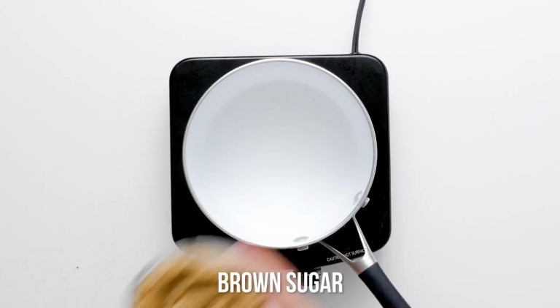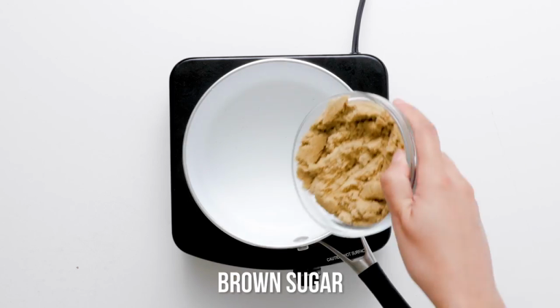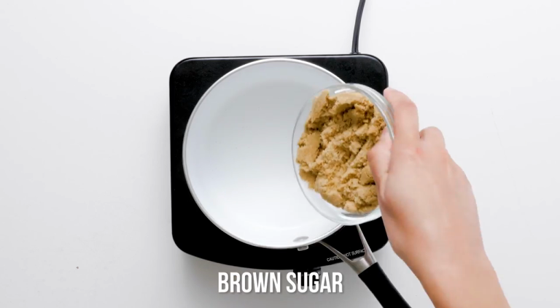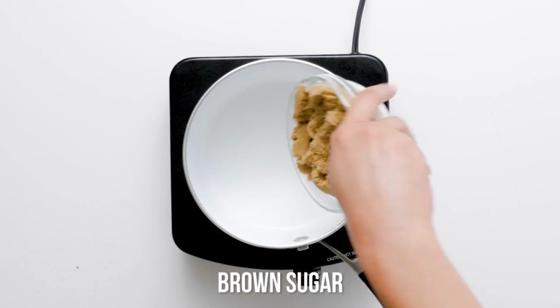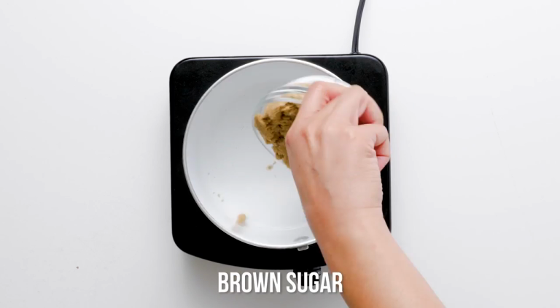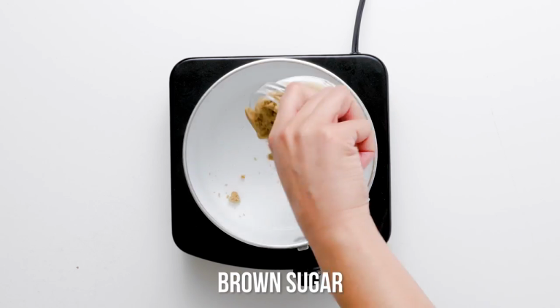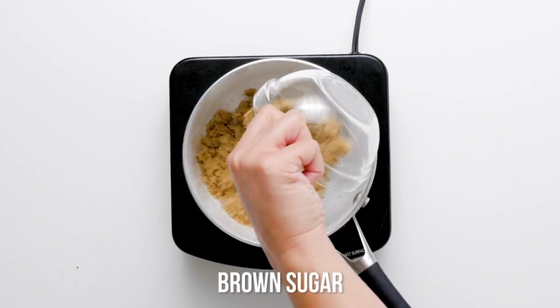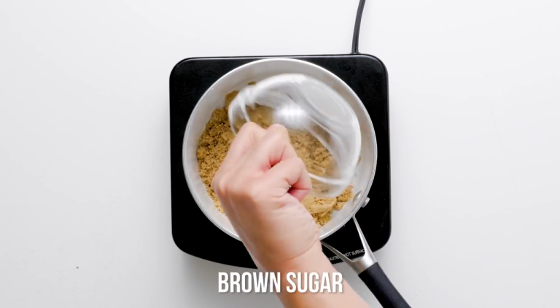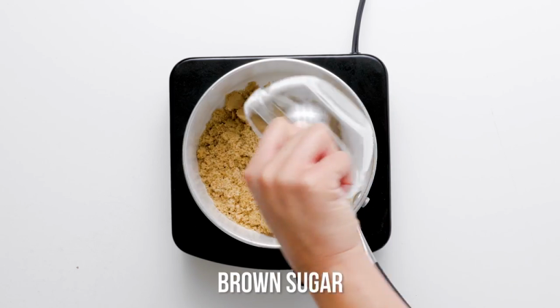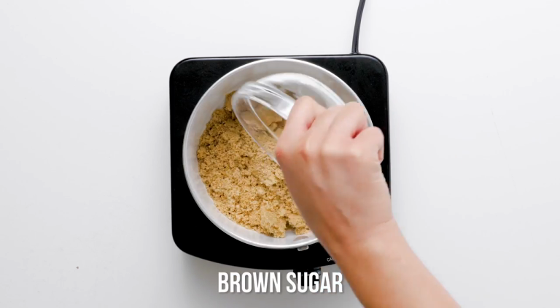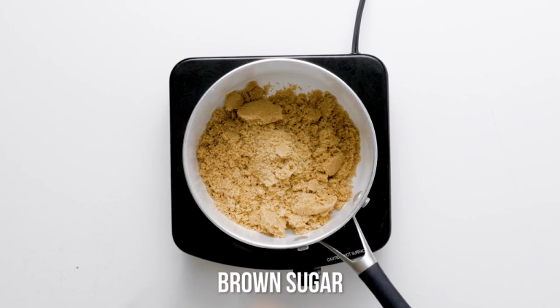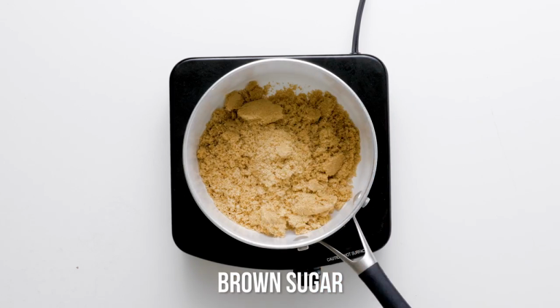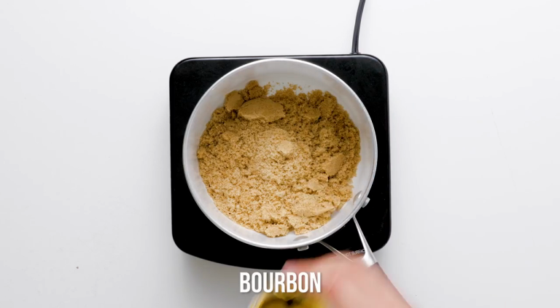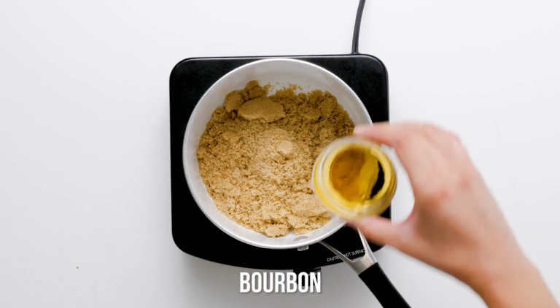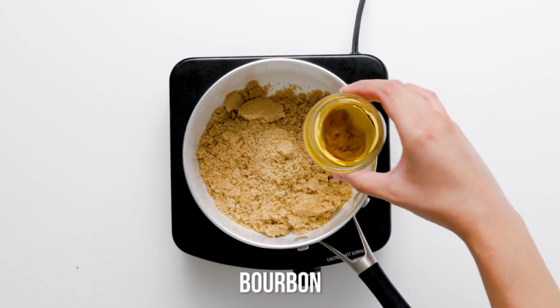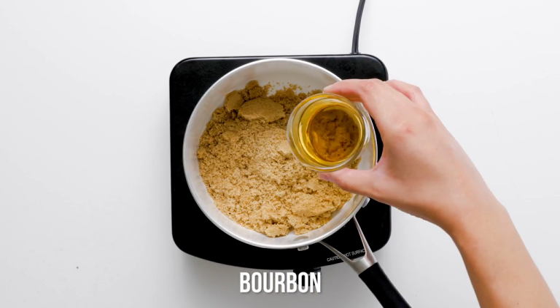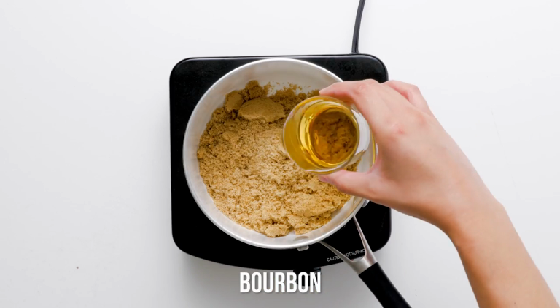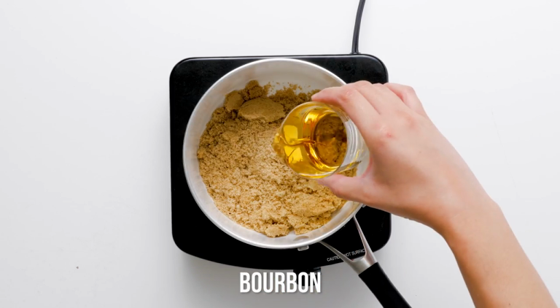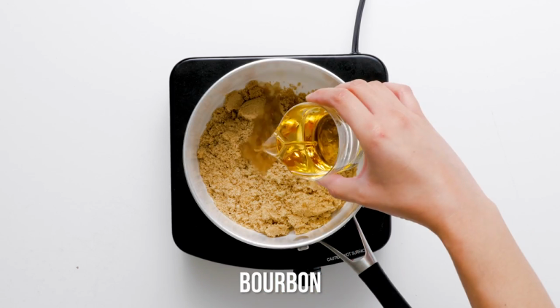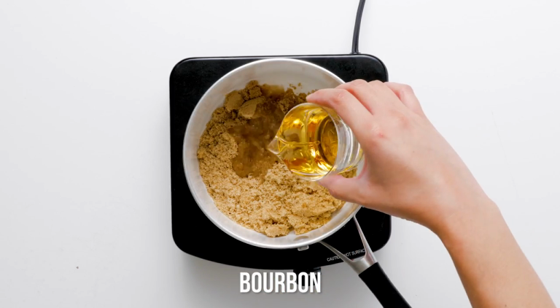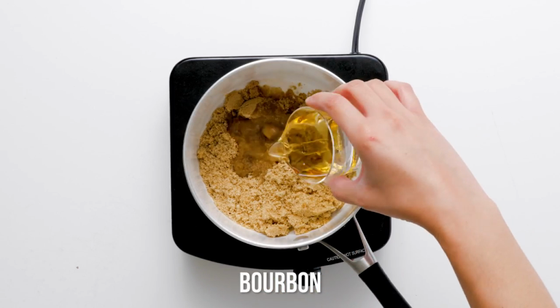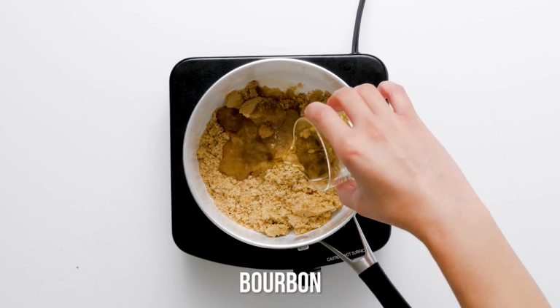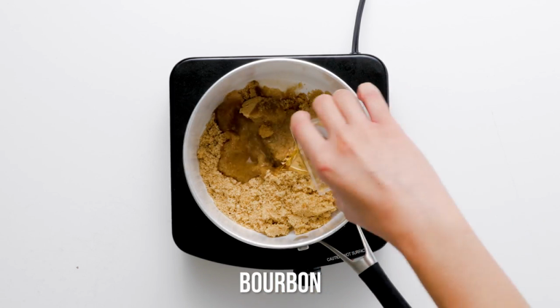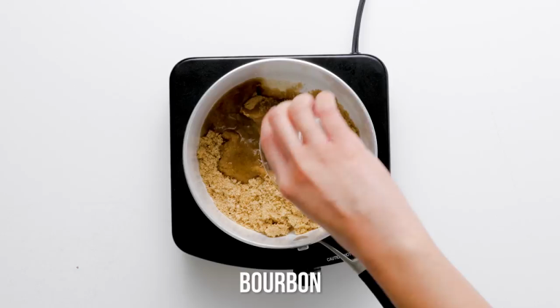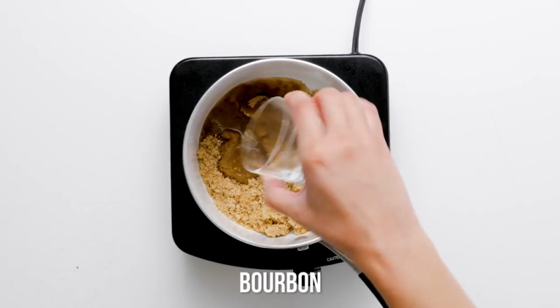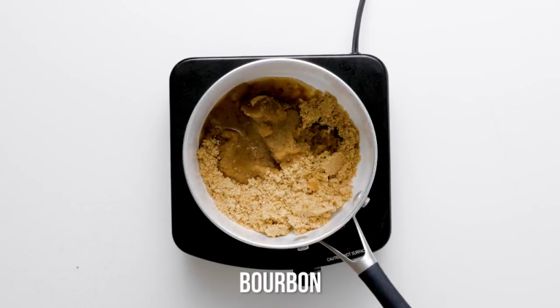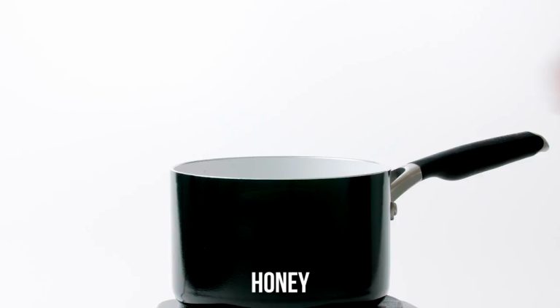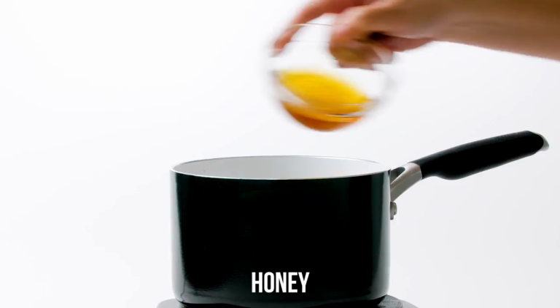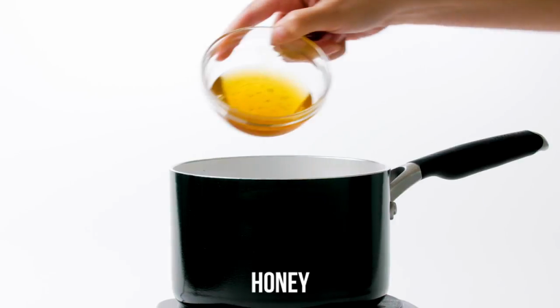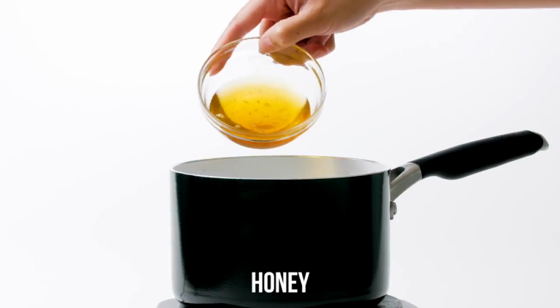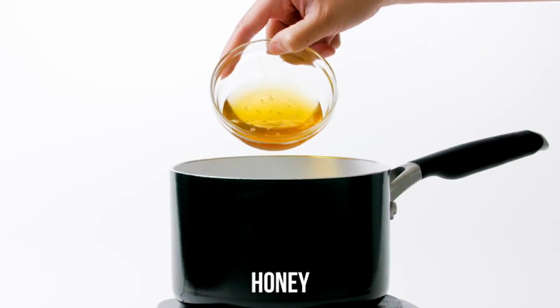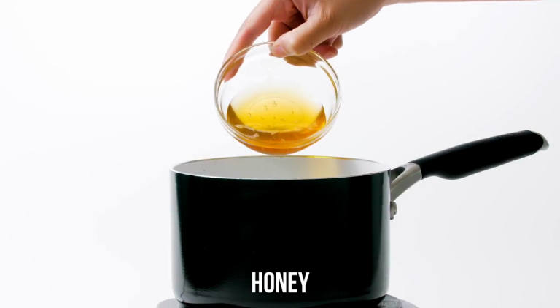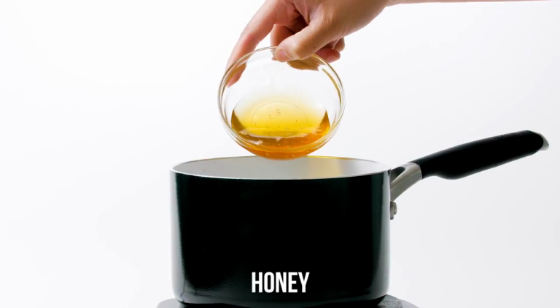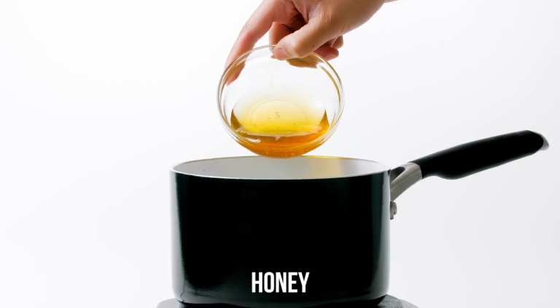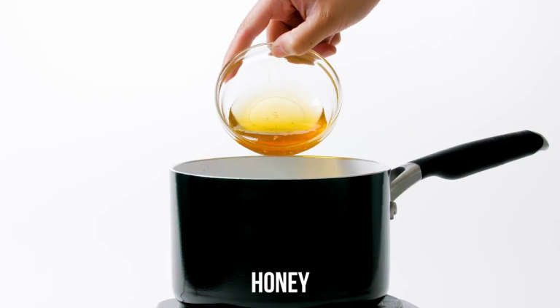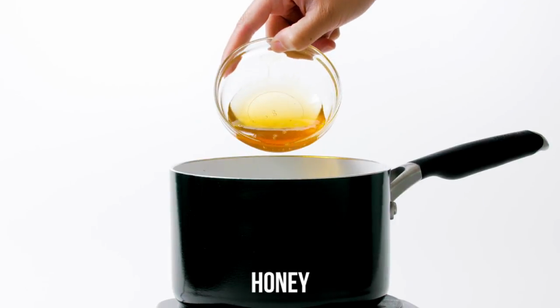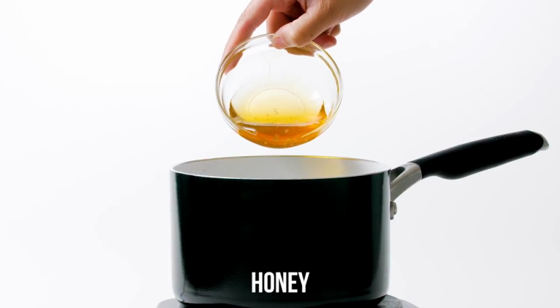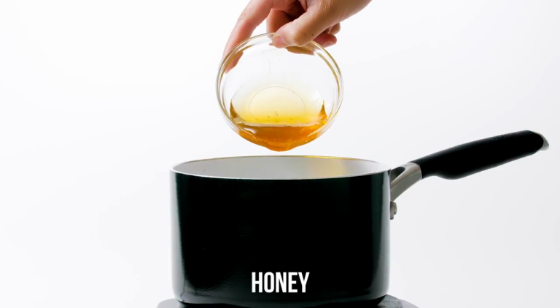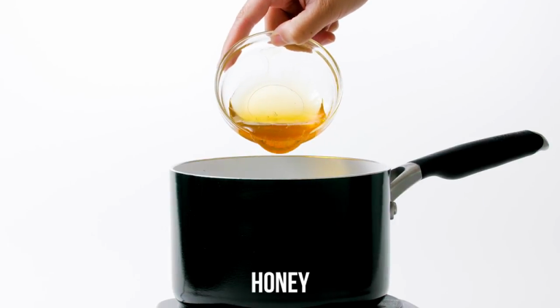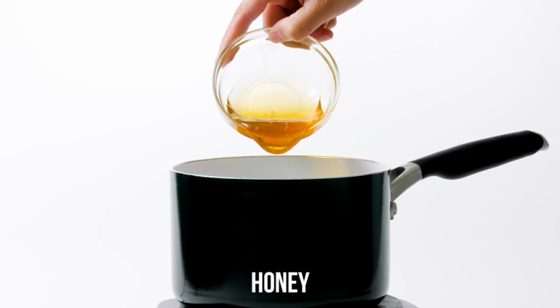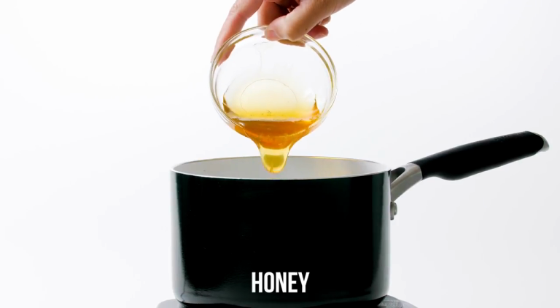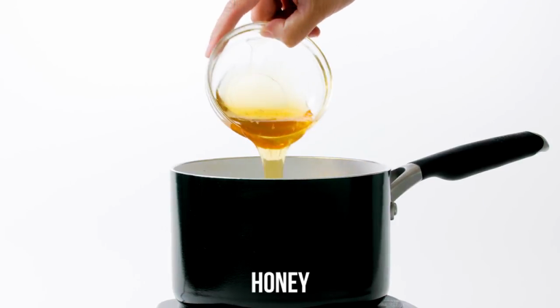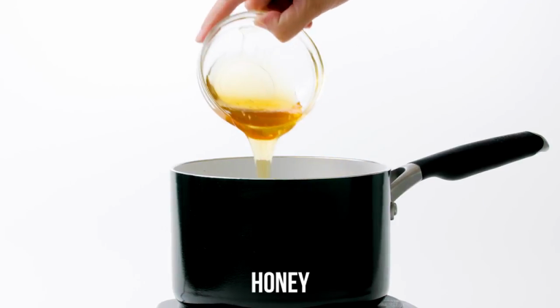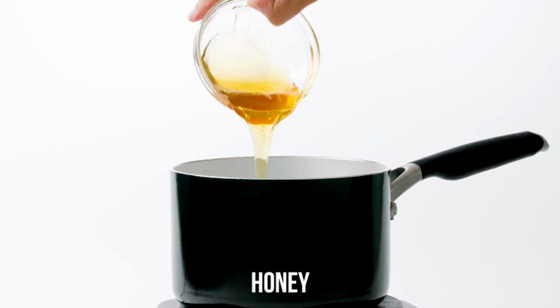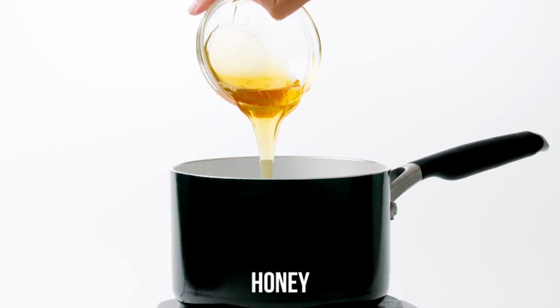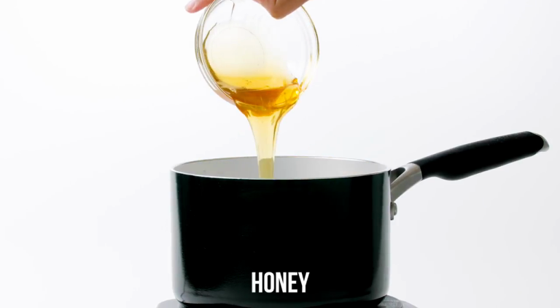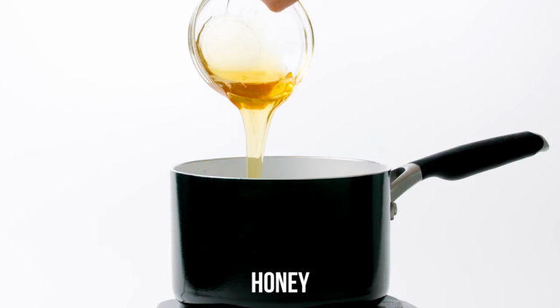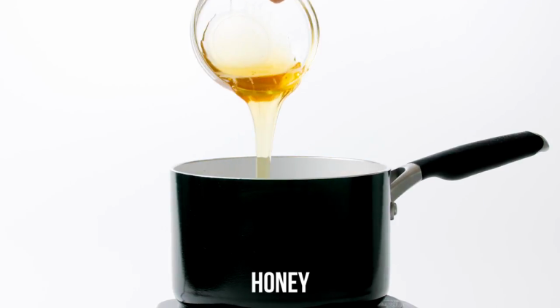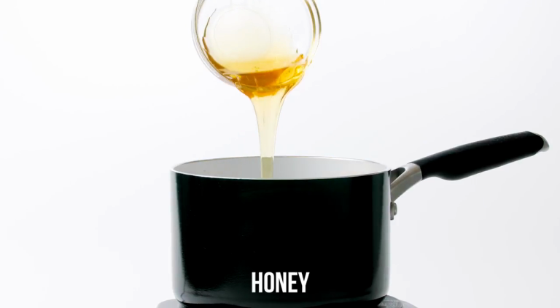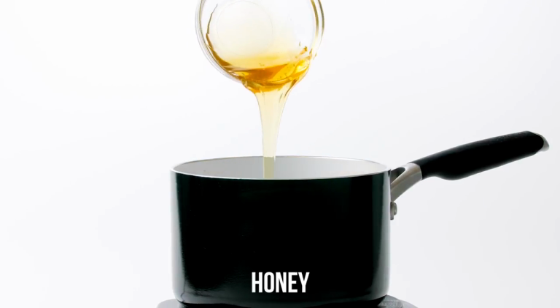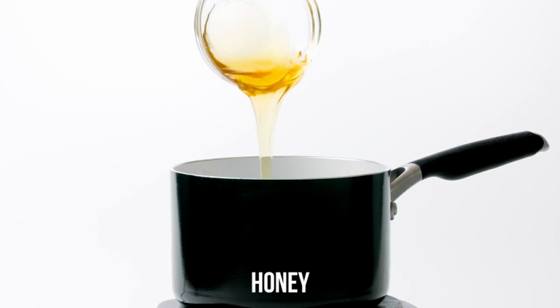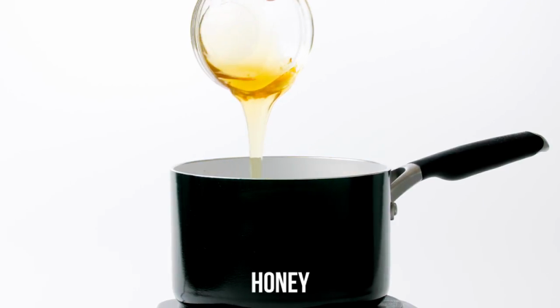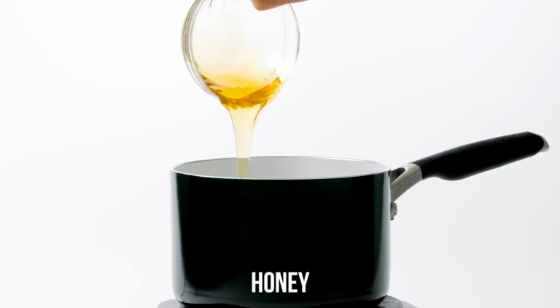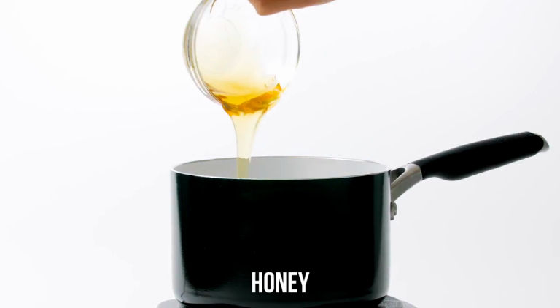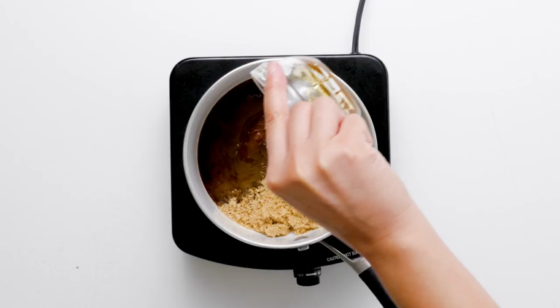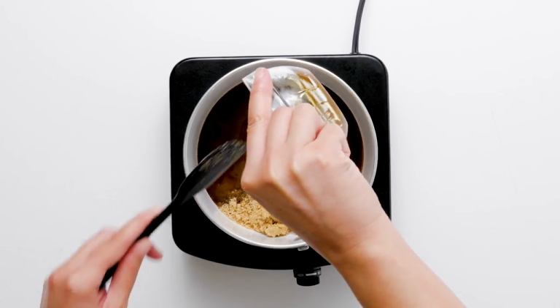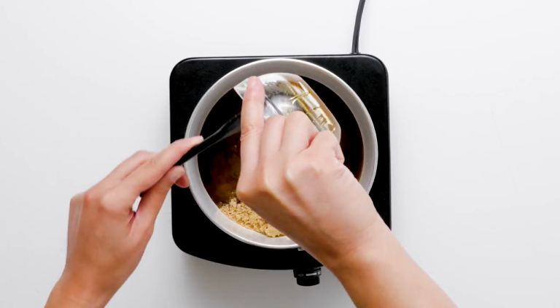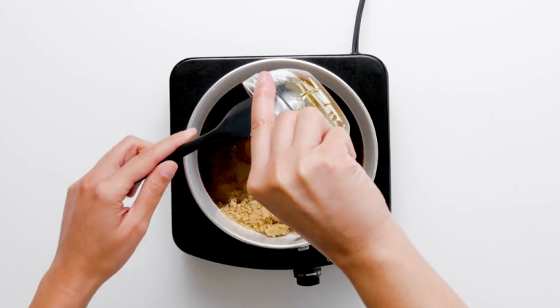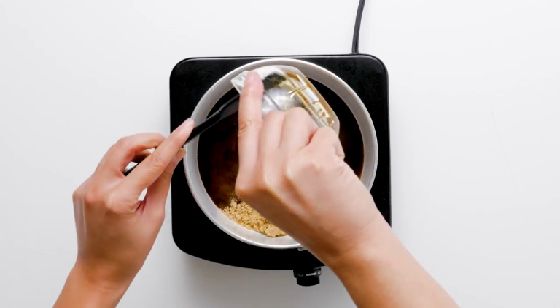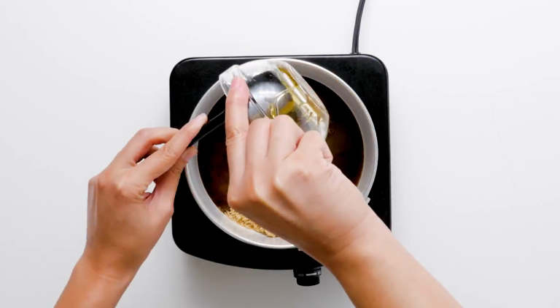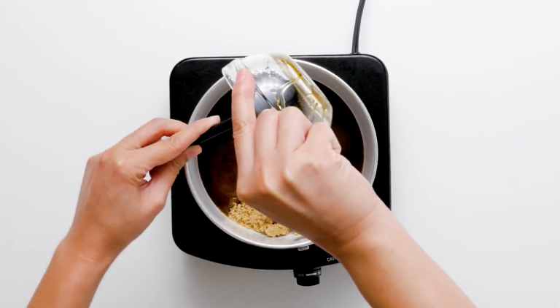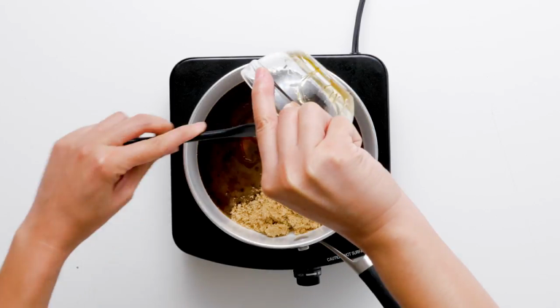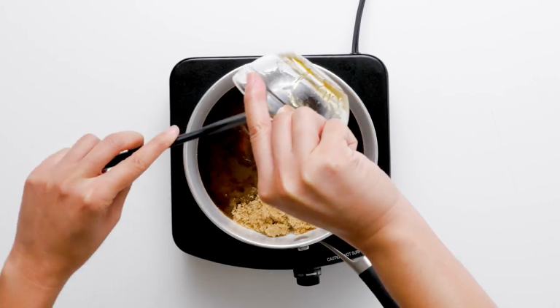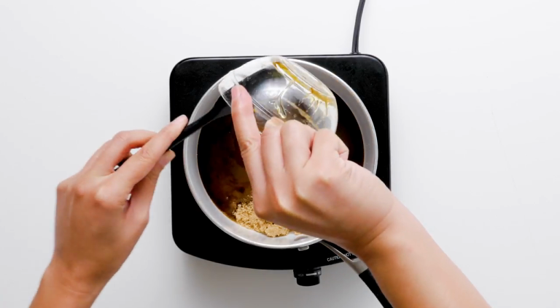Combine brown sugar, bourbon, honey, orange juice, Dijon mustard, cloves, and cayenne.